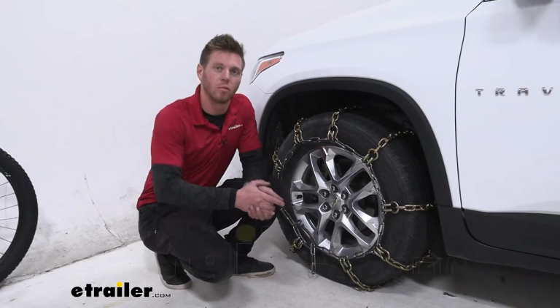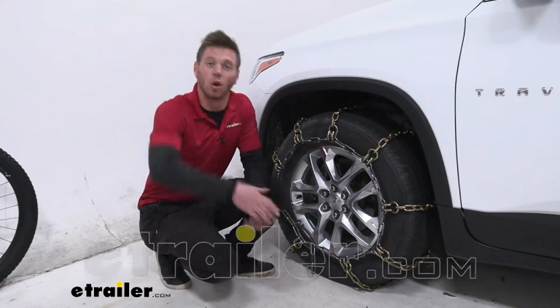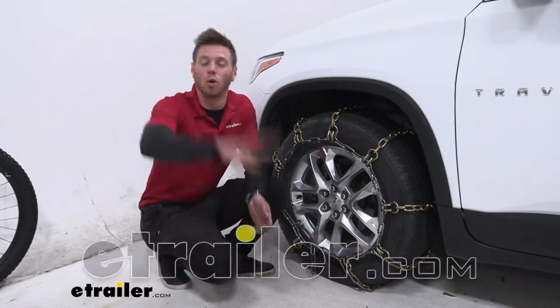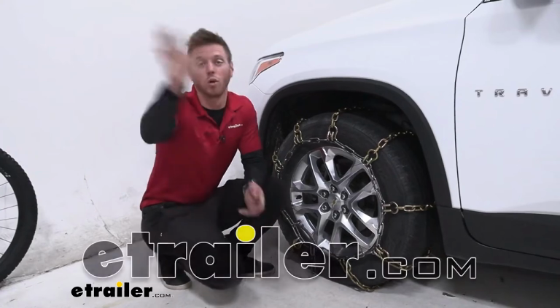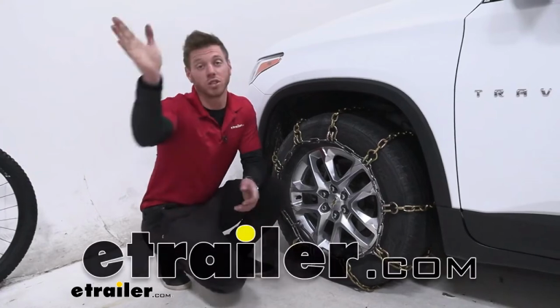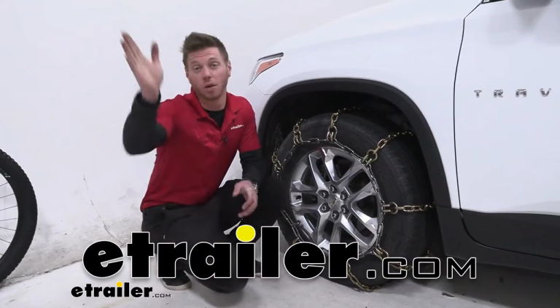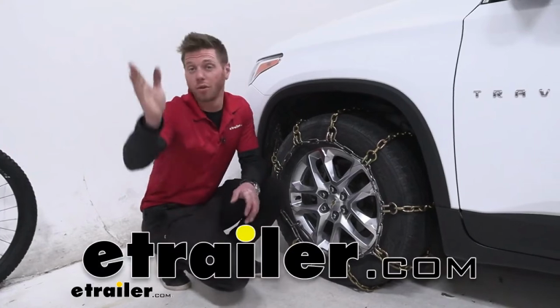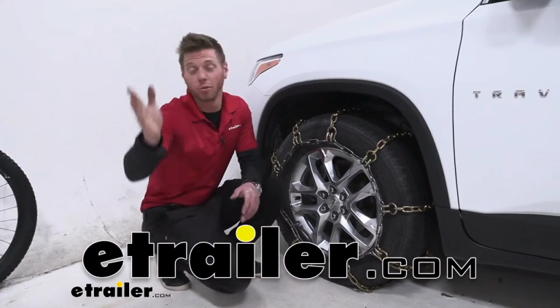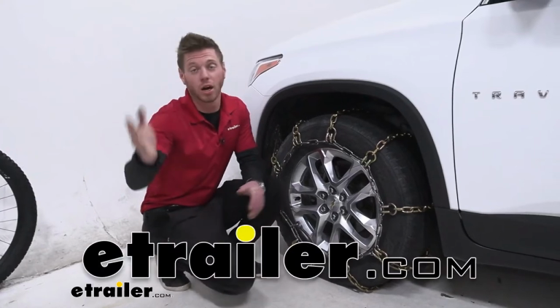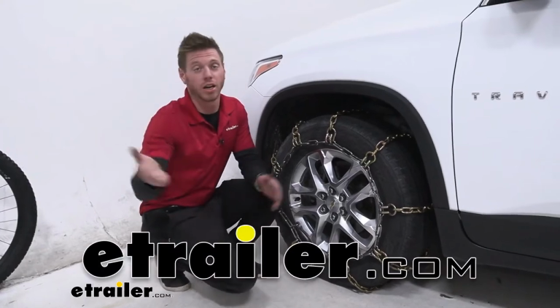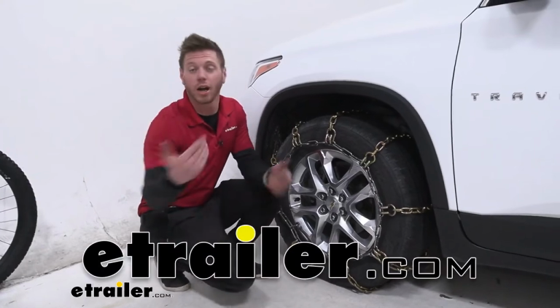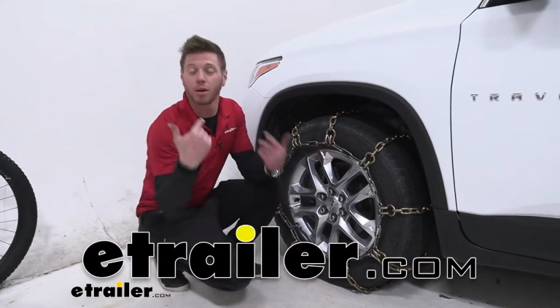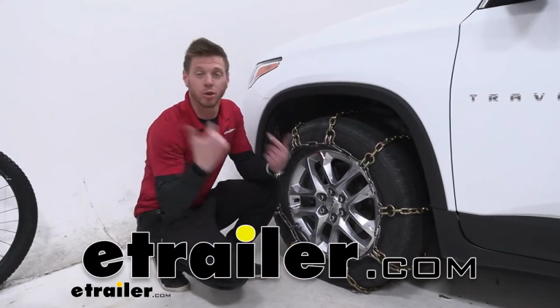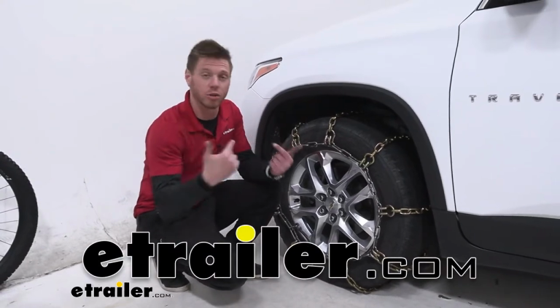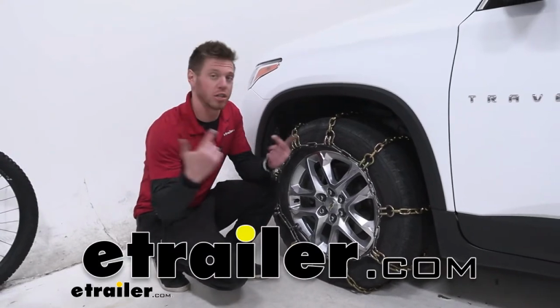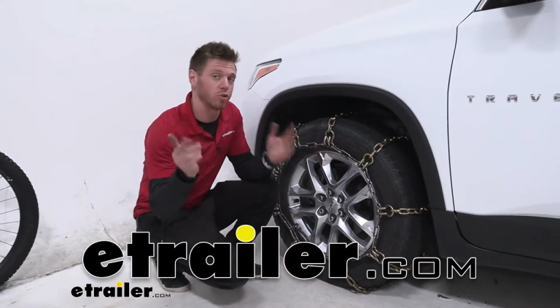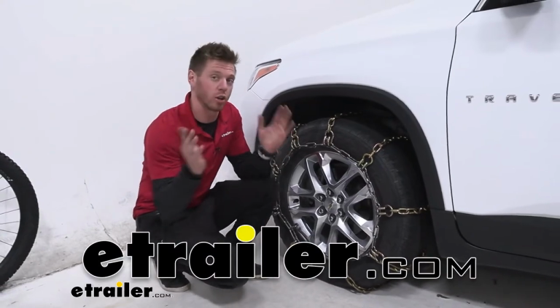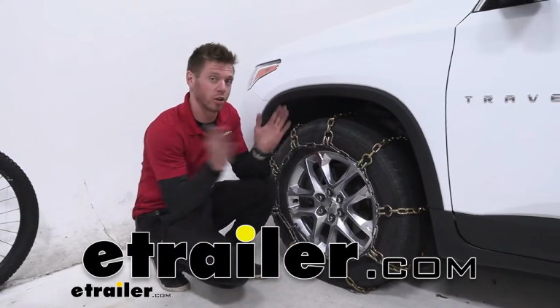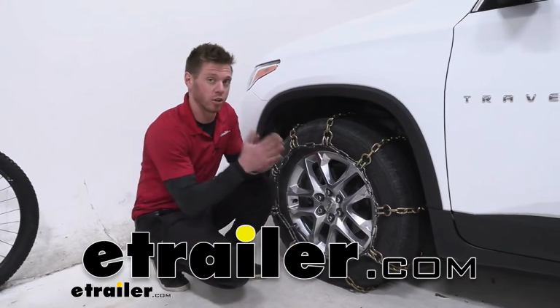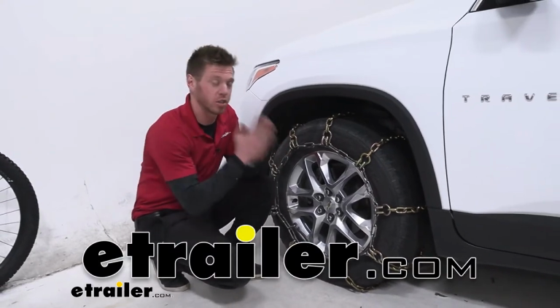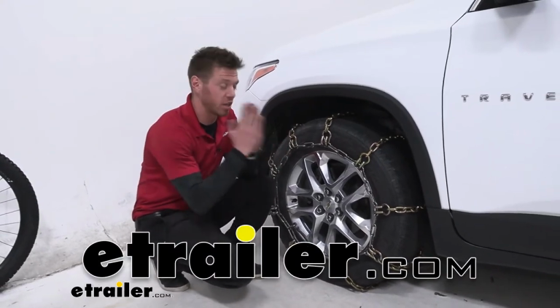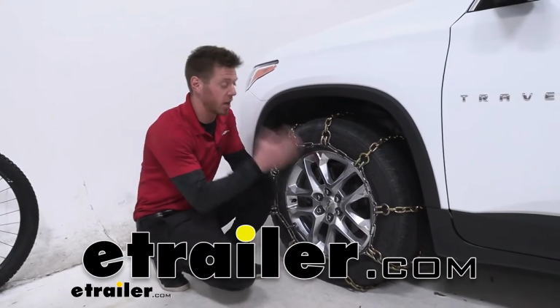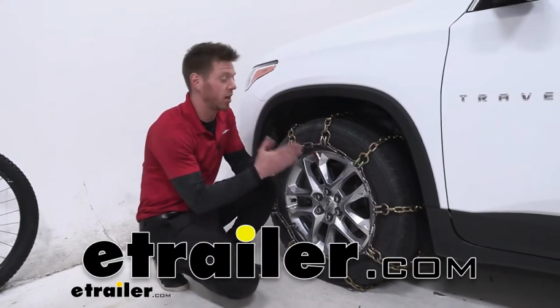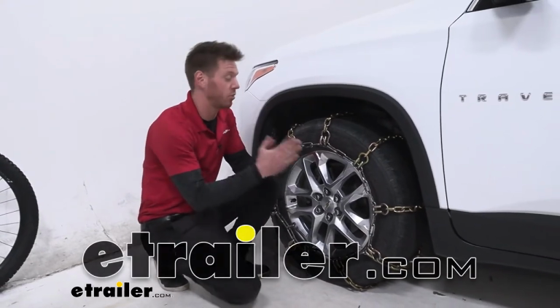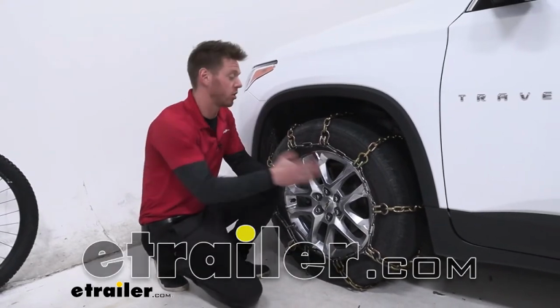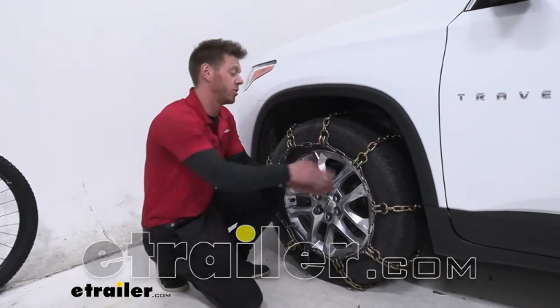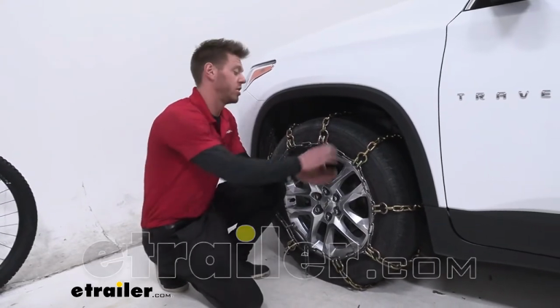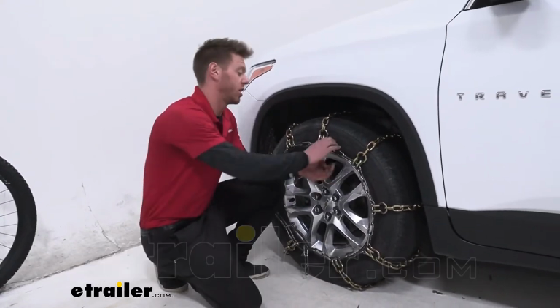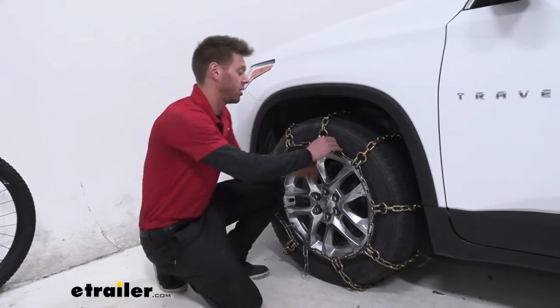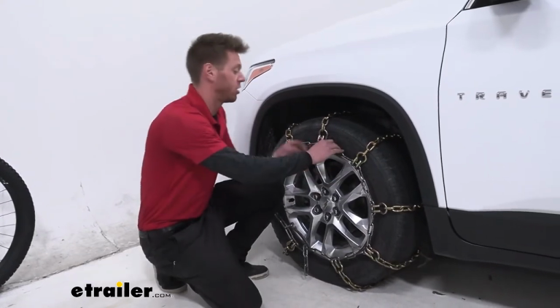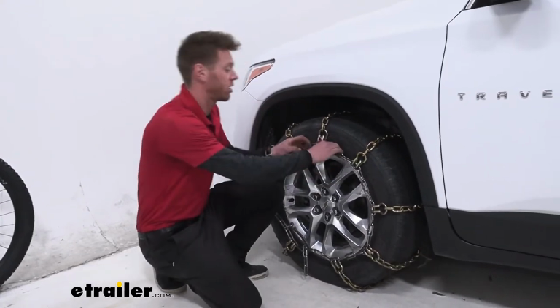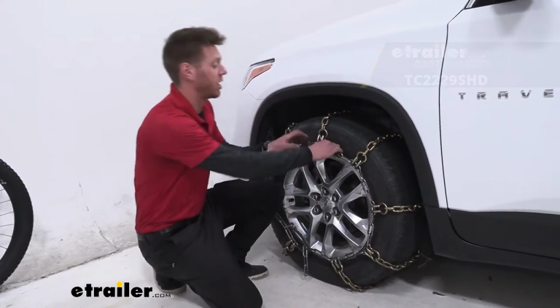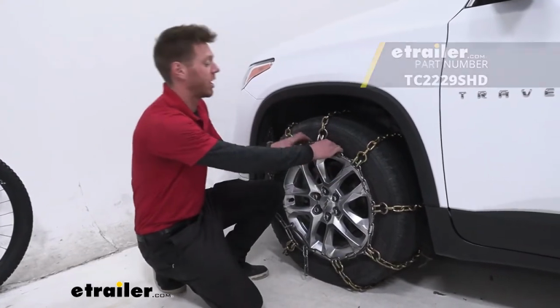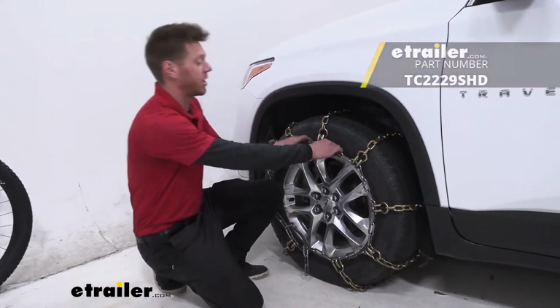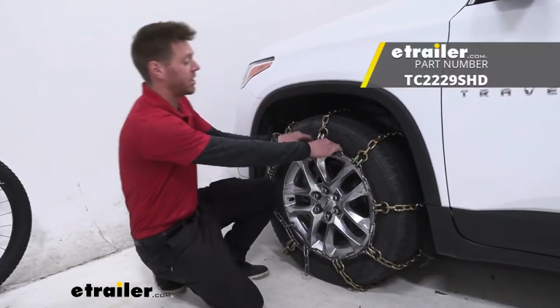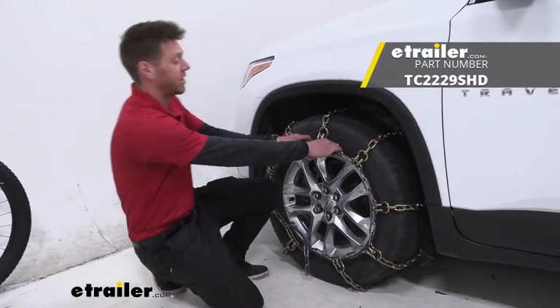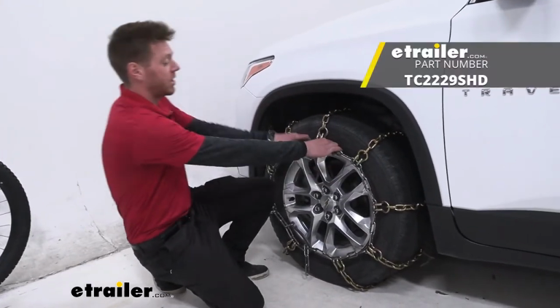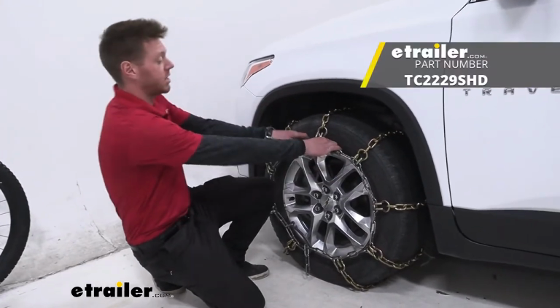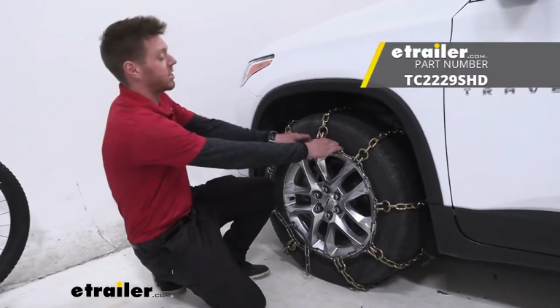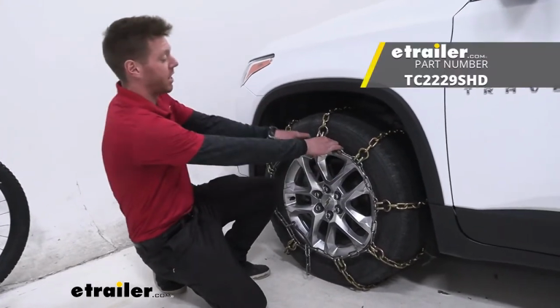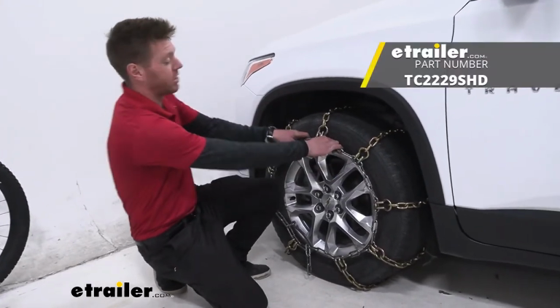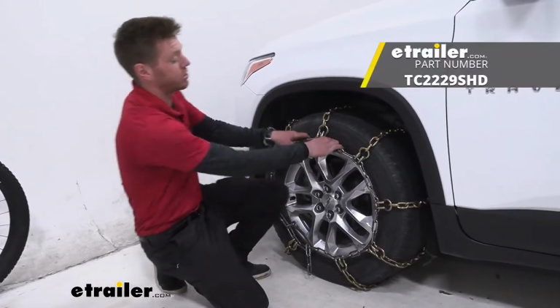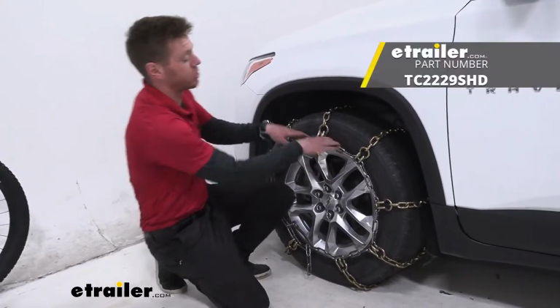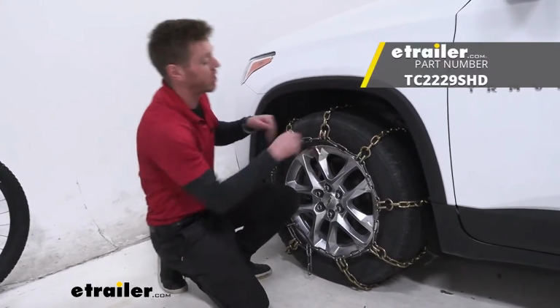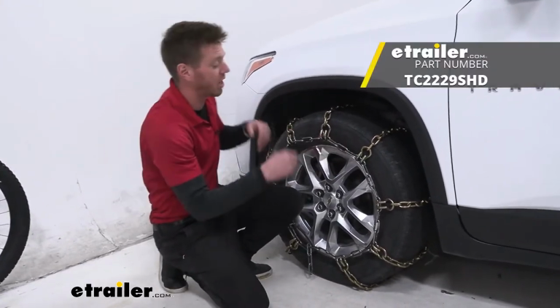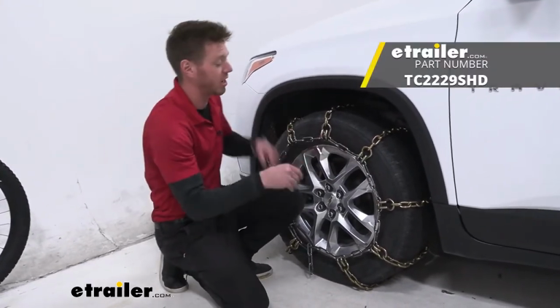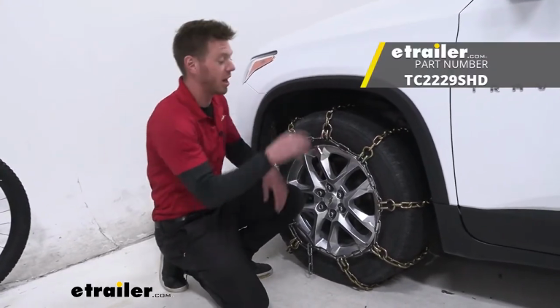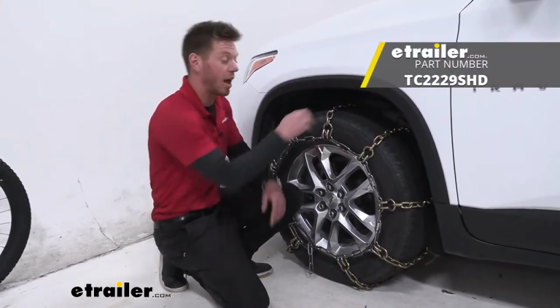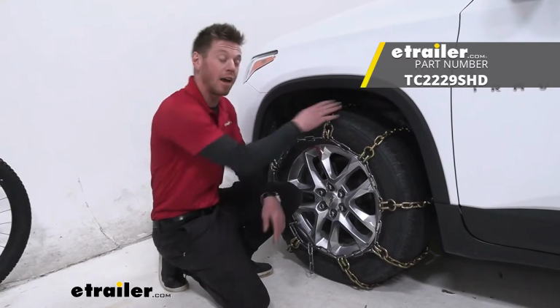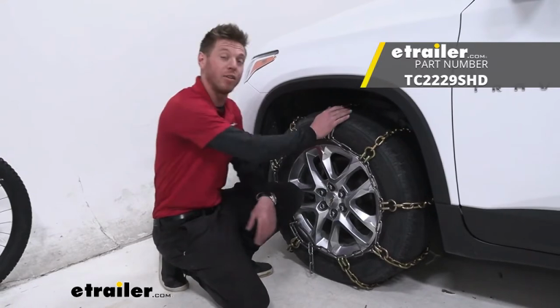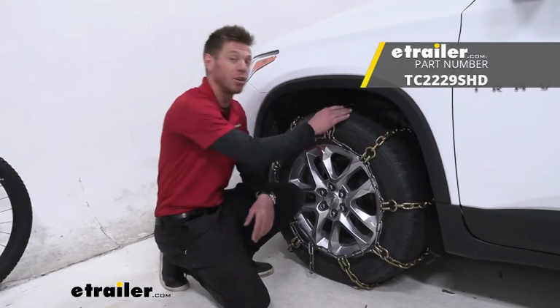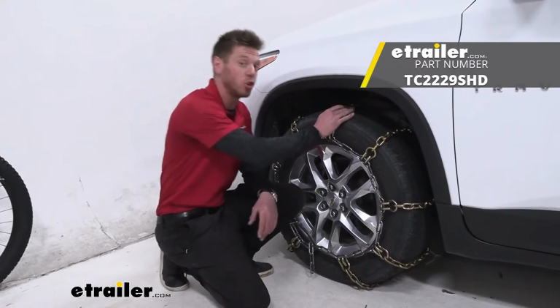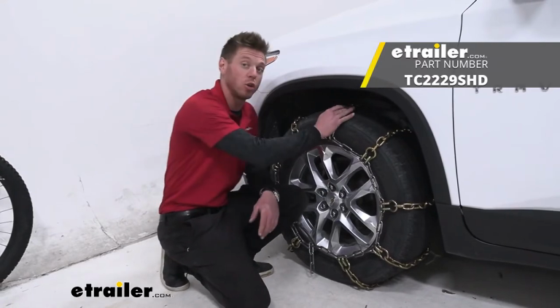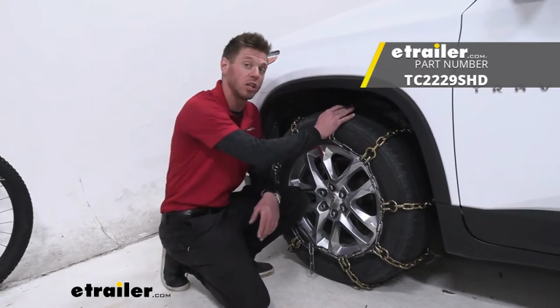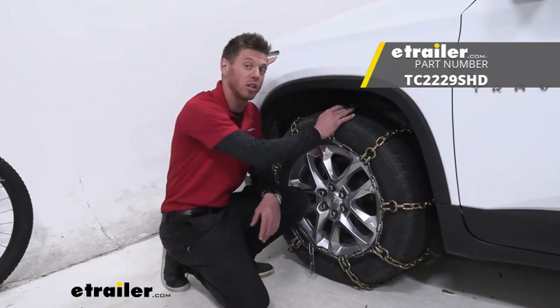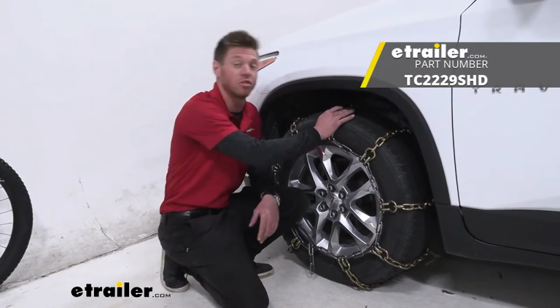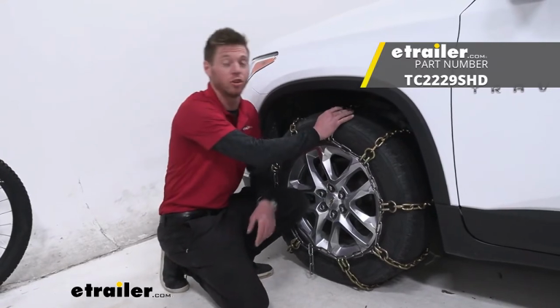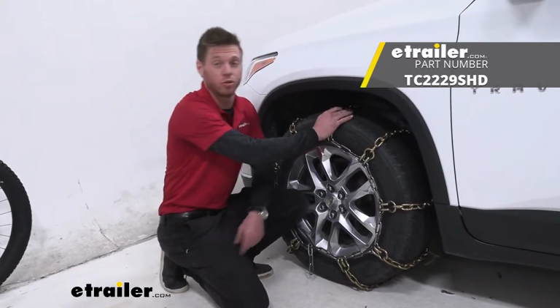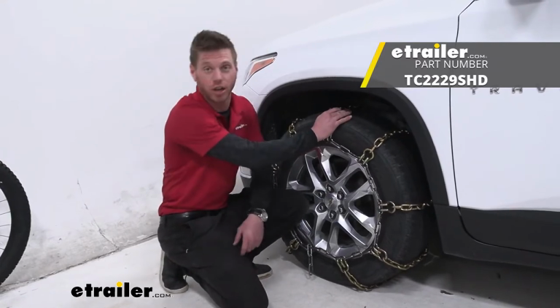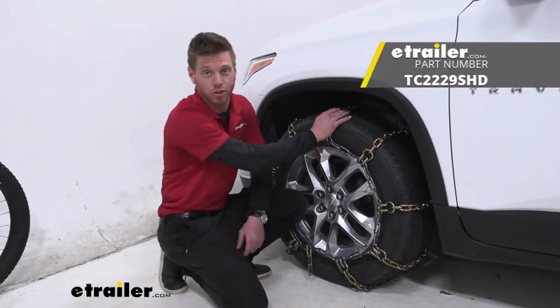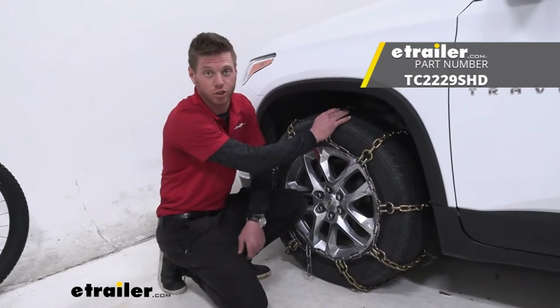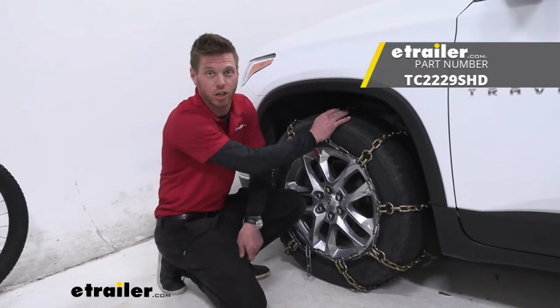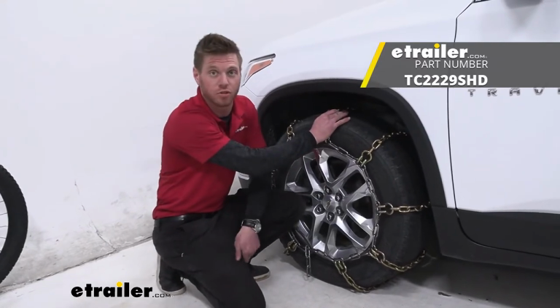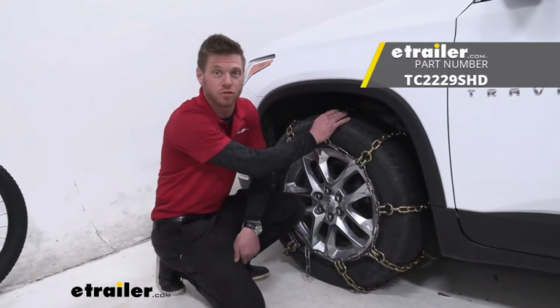What's up everybody? Adam here with E-Trailer. Today we're going to be taking a look at the Titan Chain Heavy Duty Snow Tire Chains.